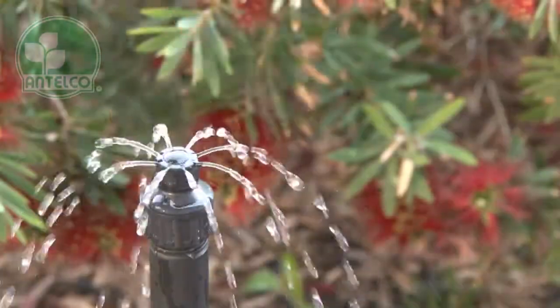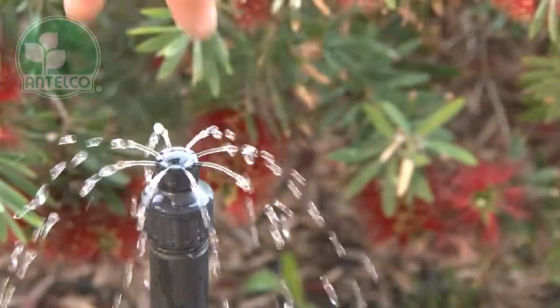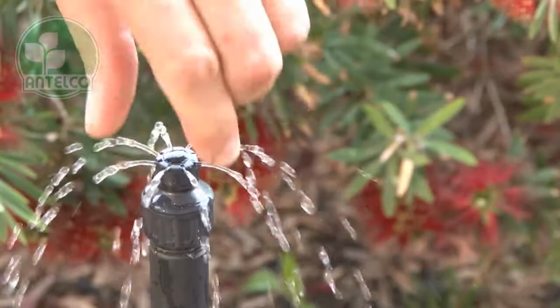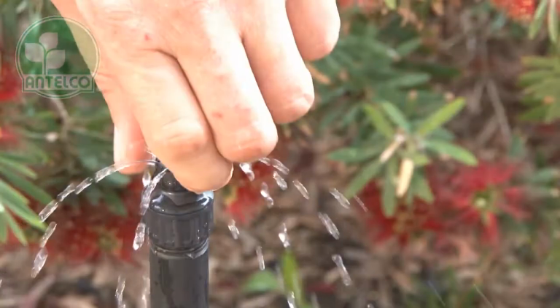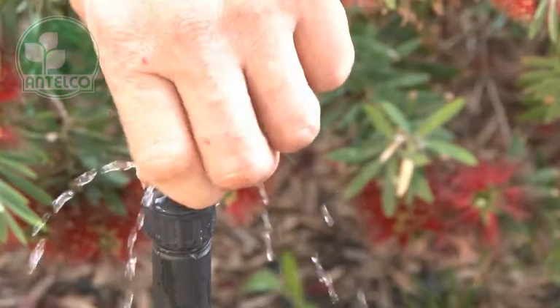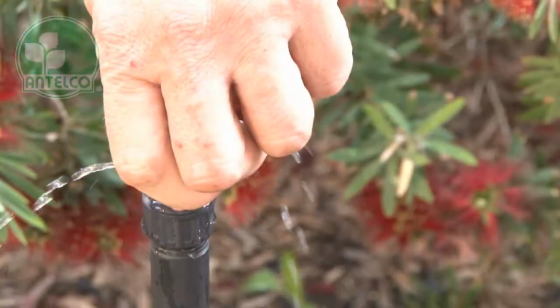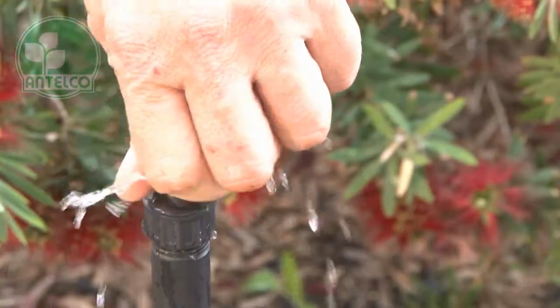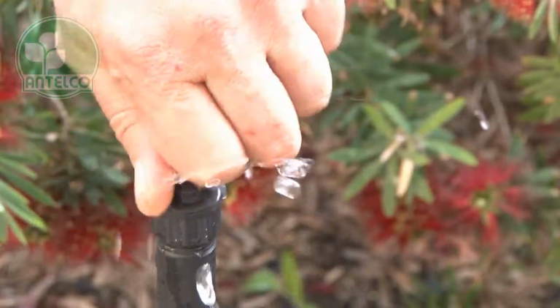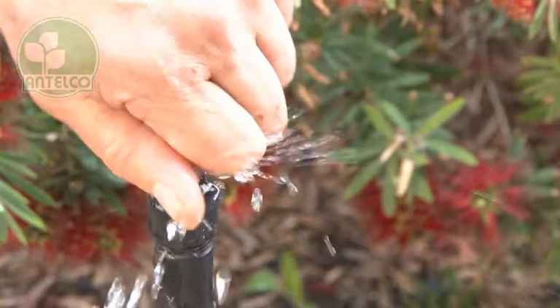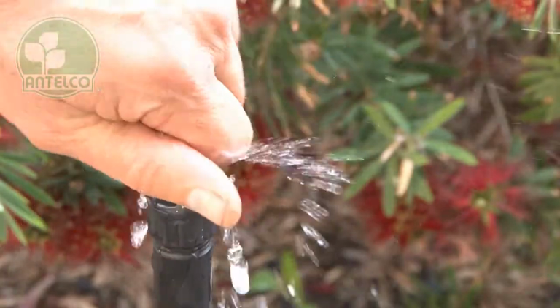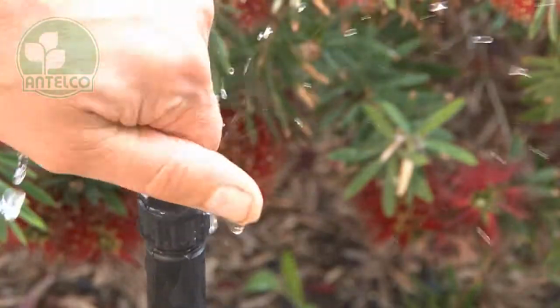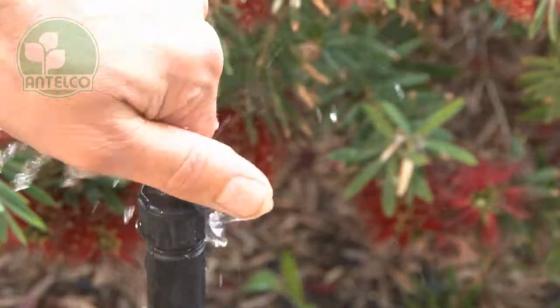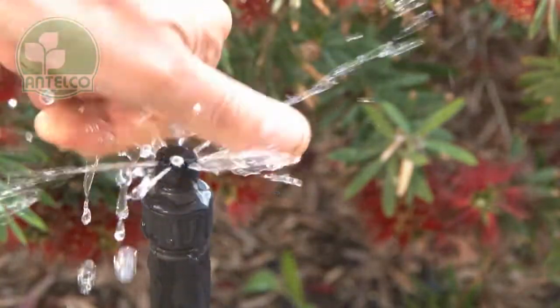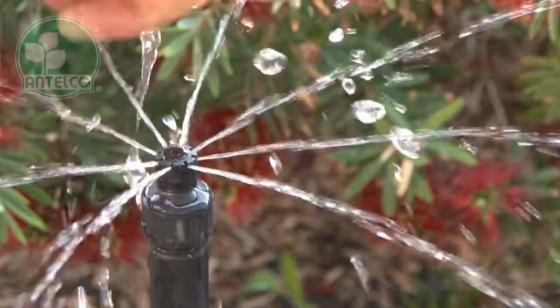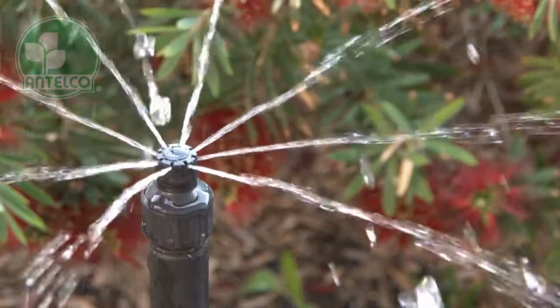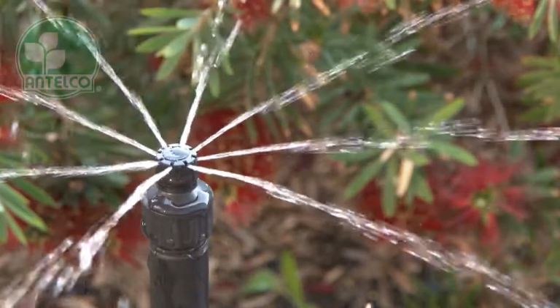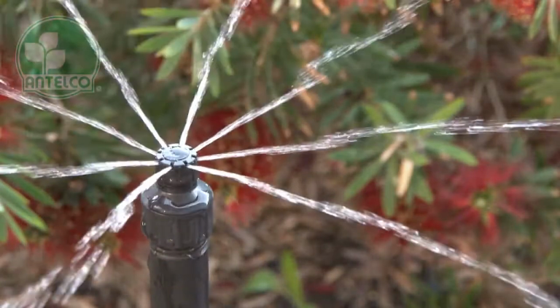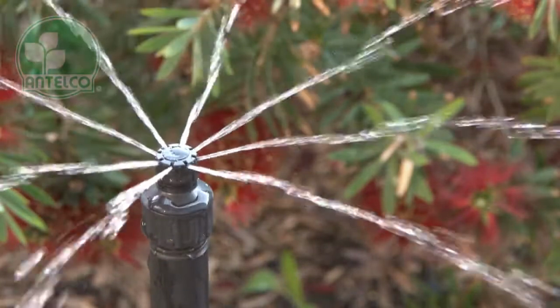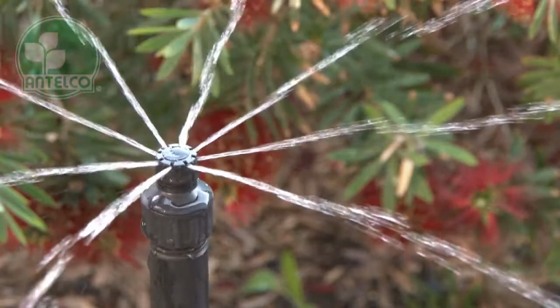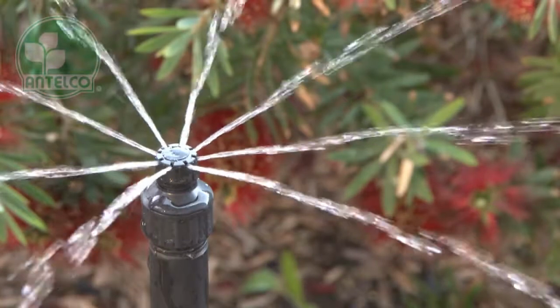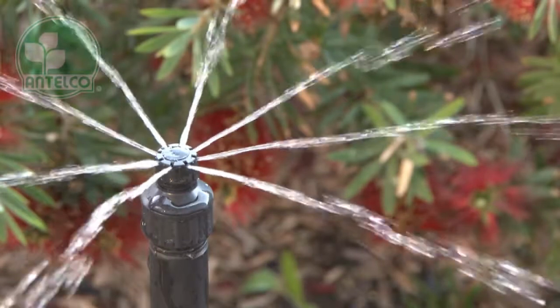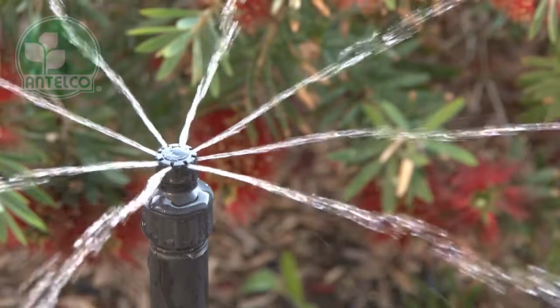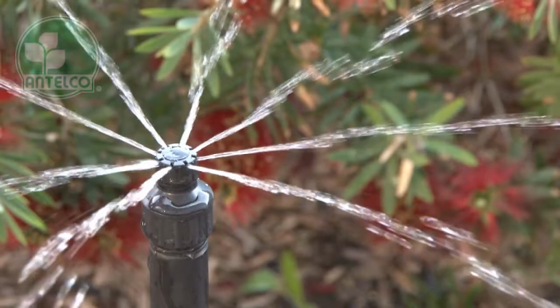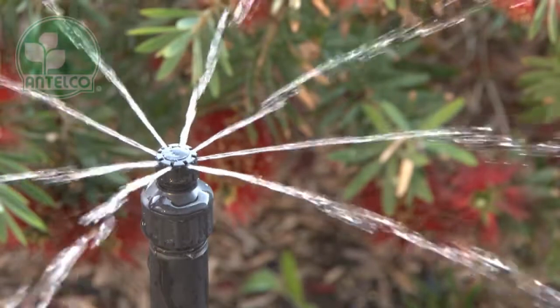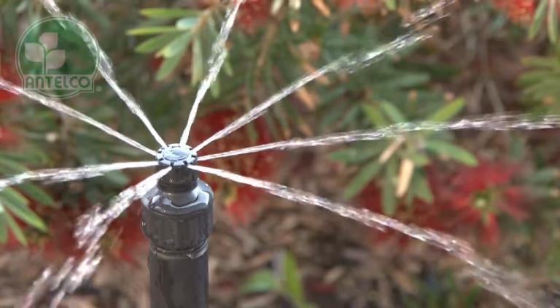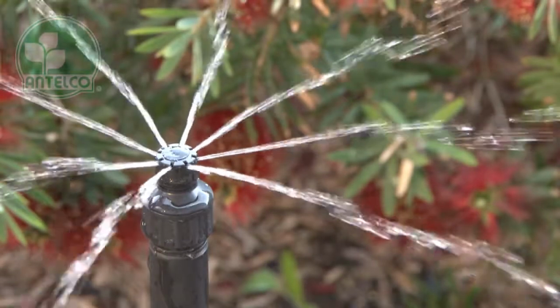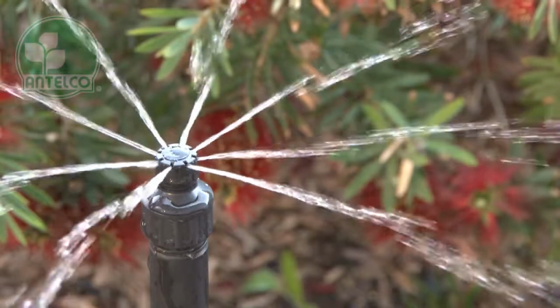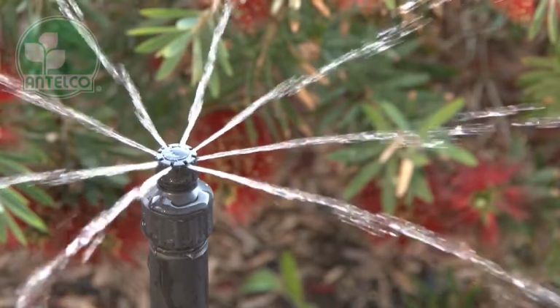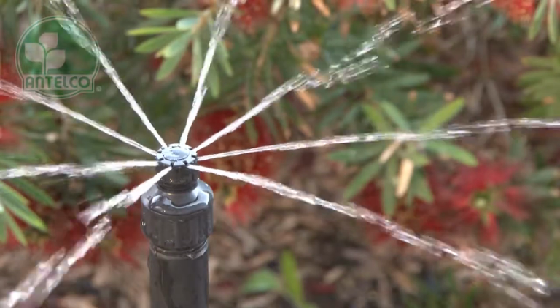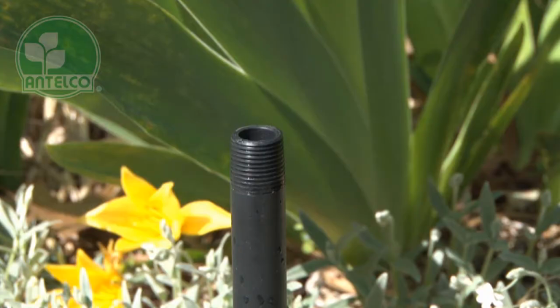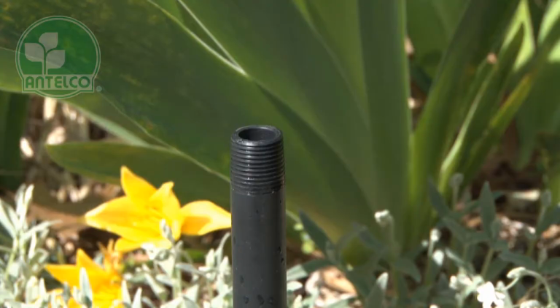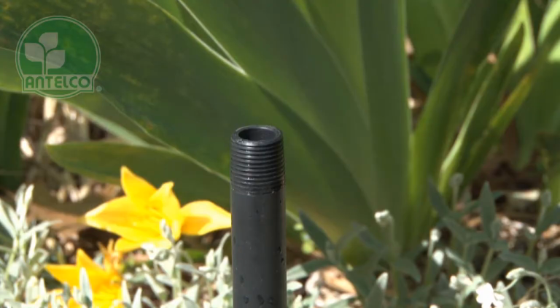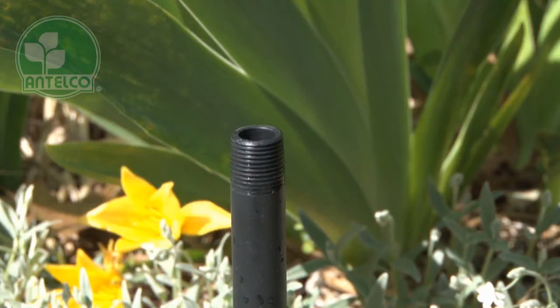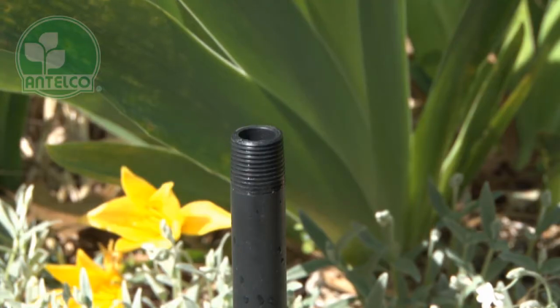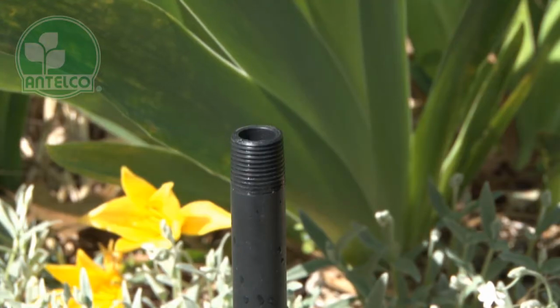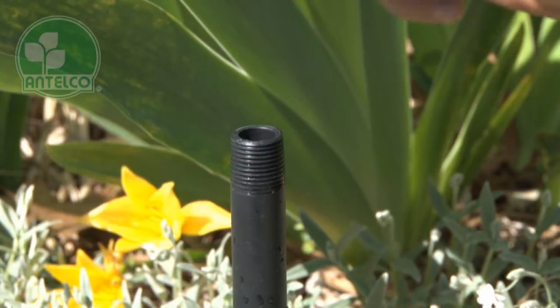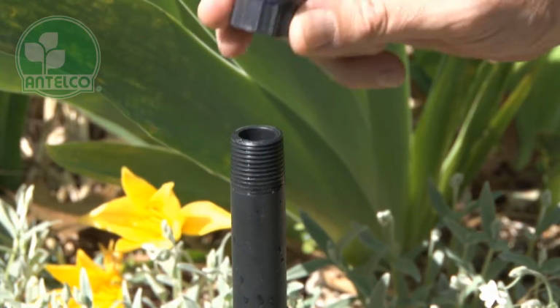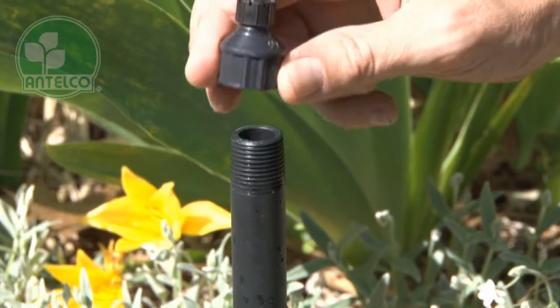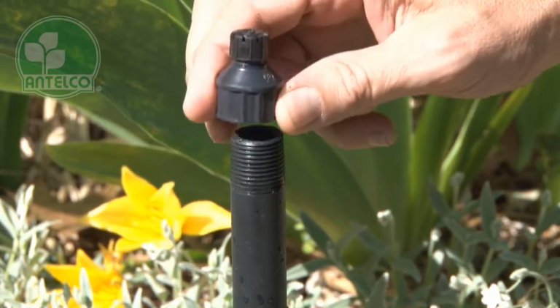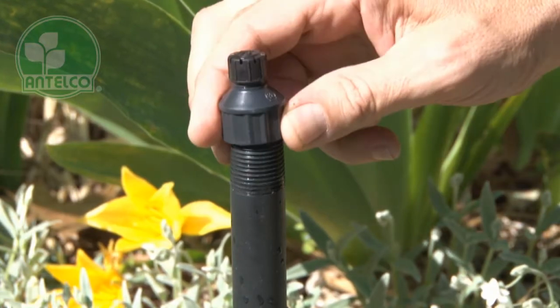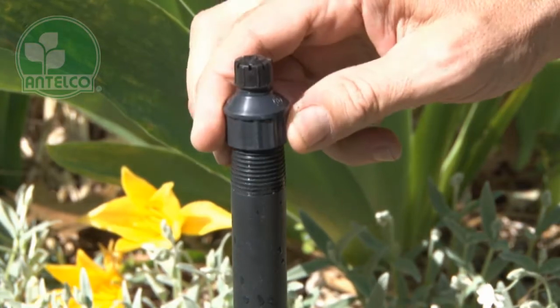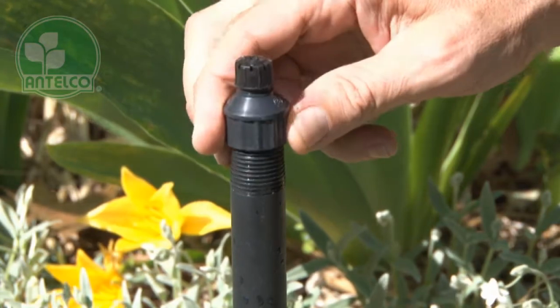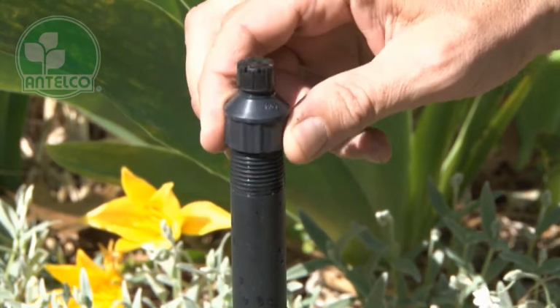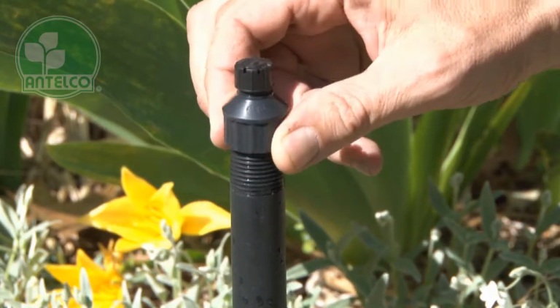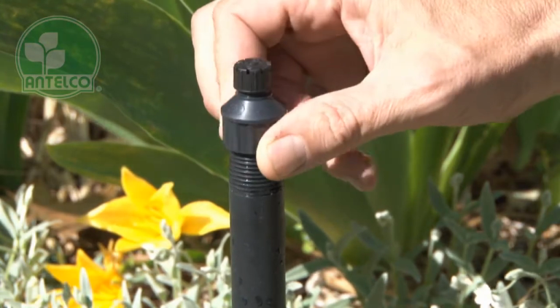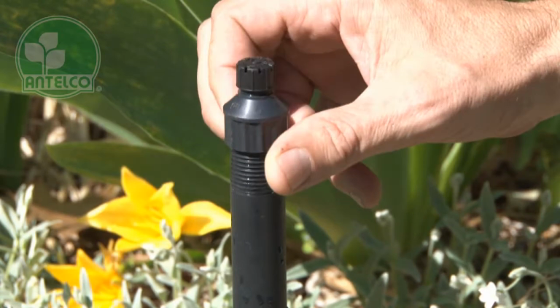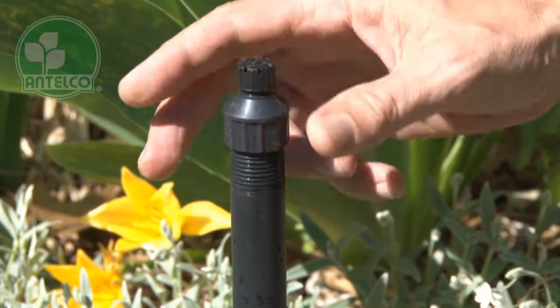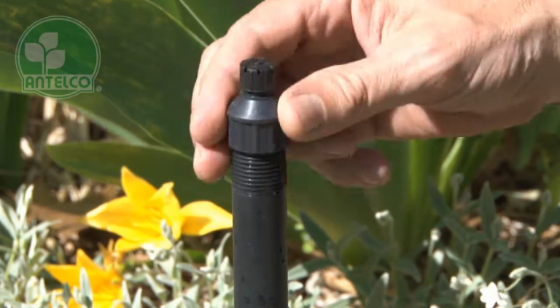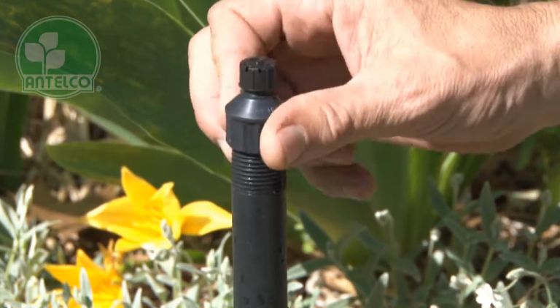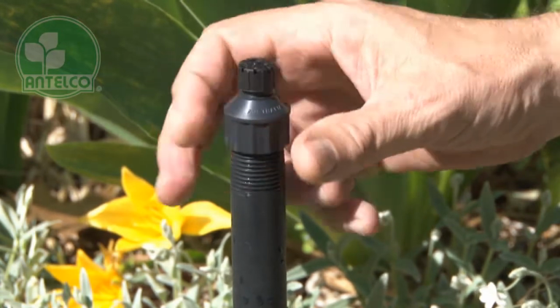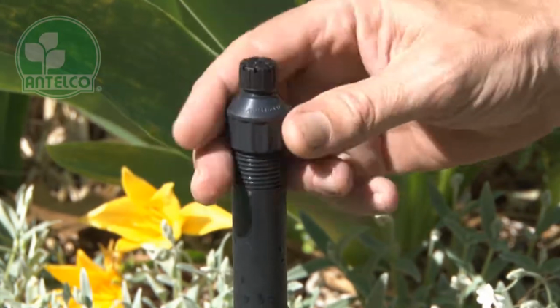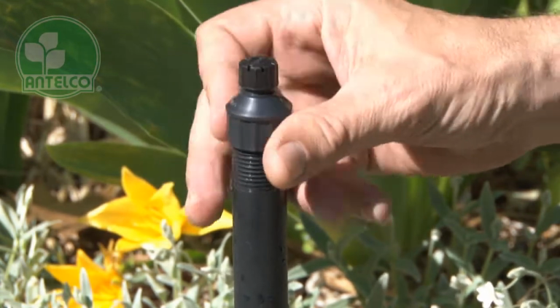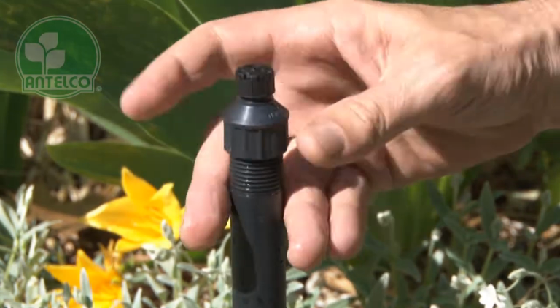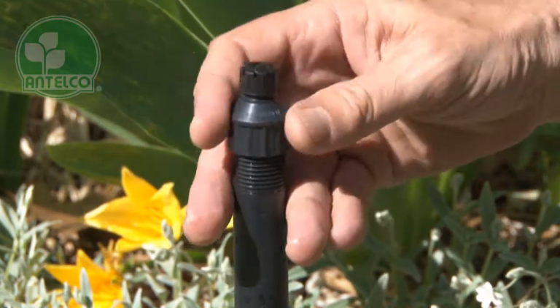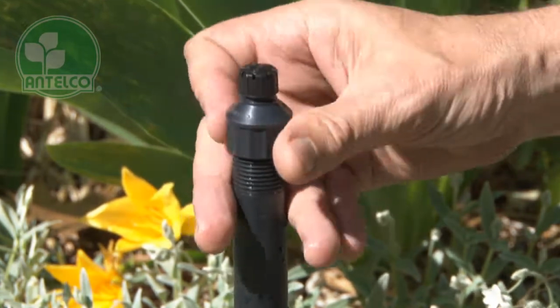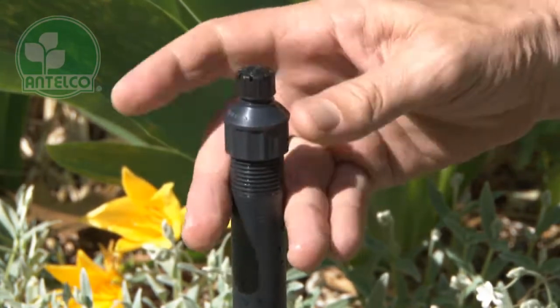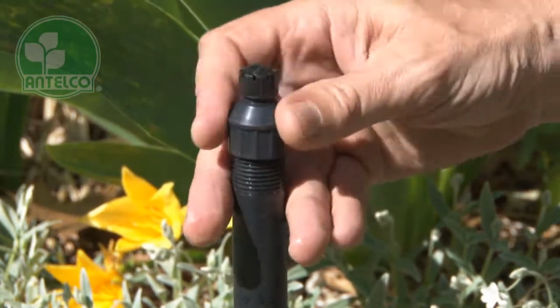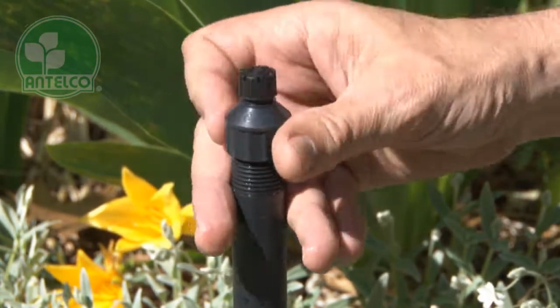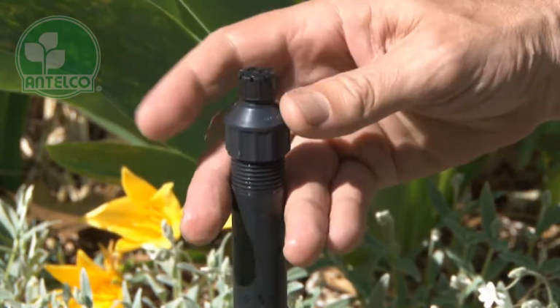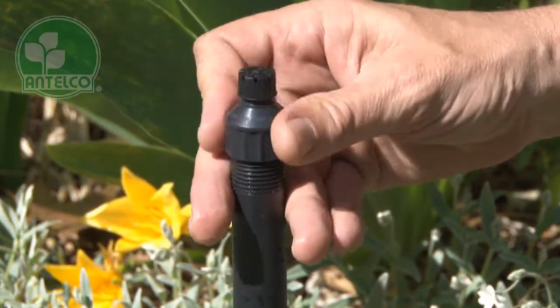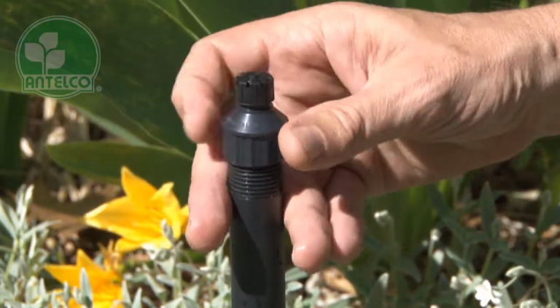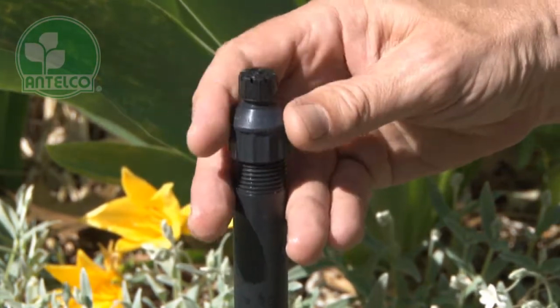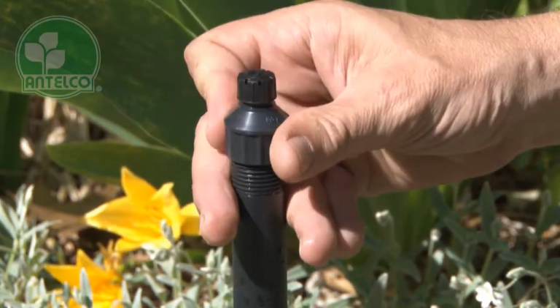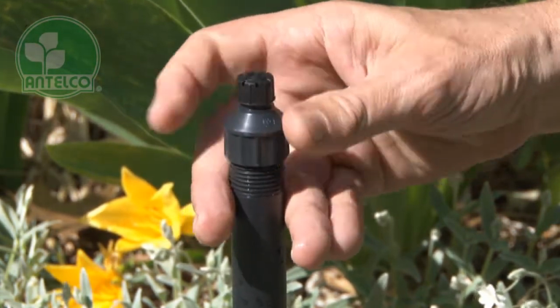The ½ inch shrubbler attaches to ½ inch threaded poly risers. Screw the adapter onto the riser by hand until it's tight.